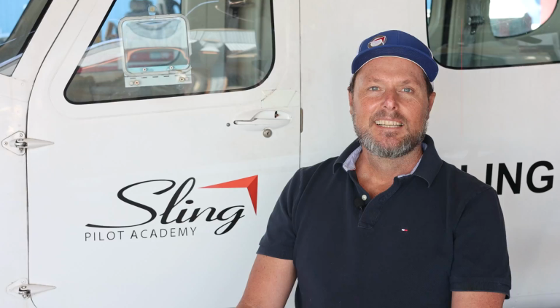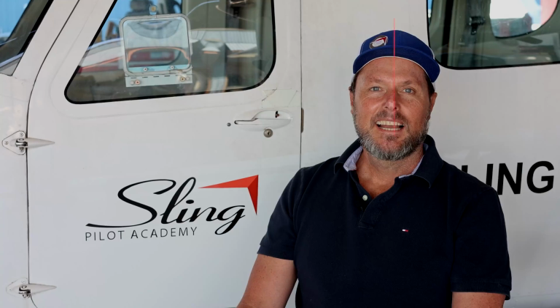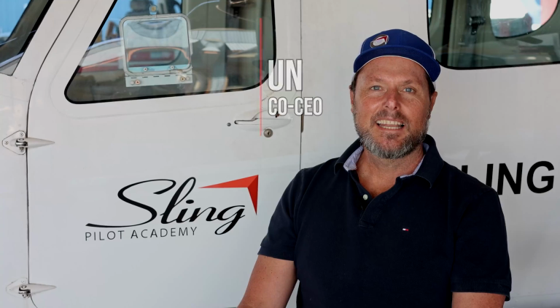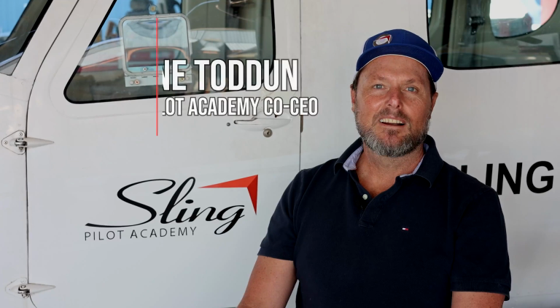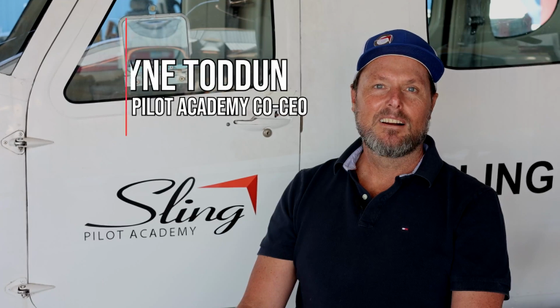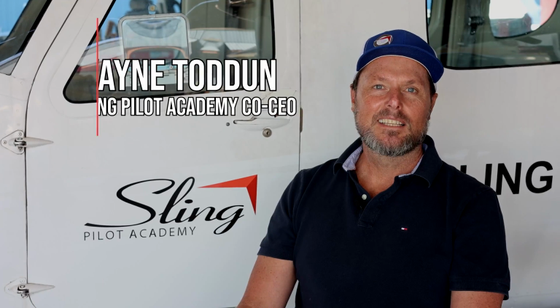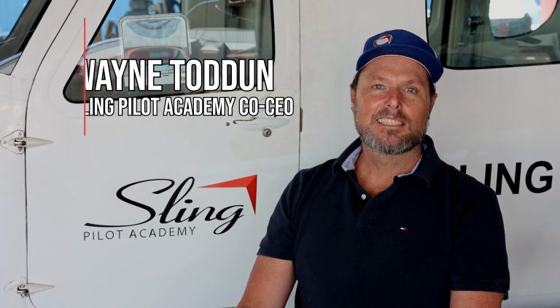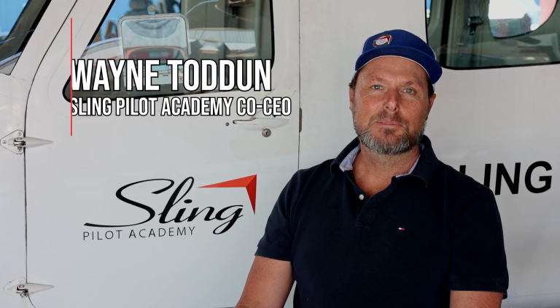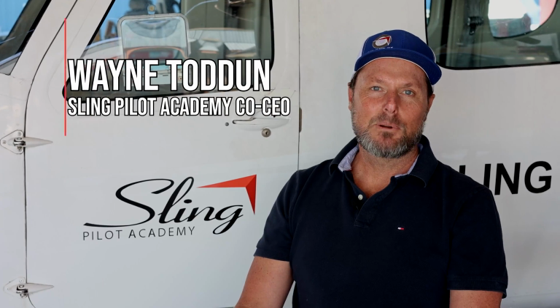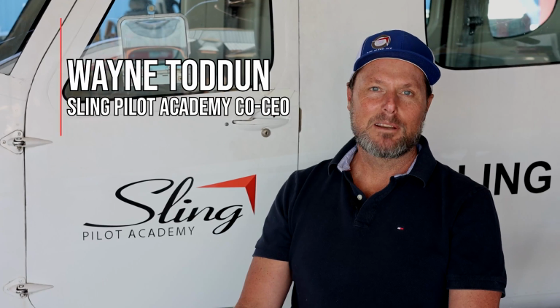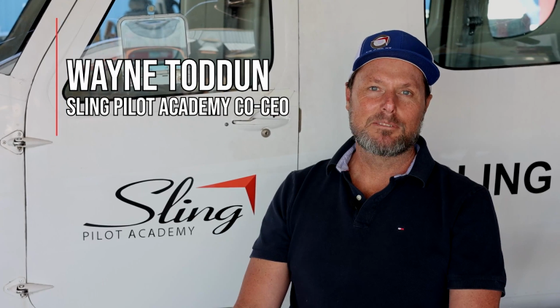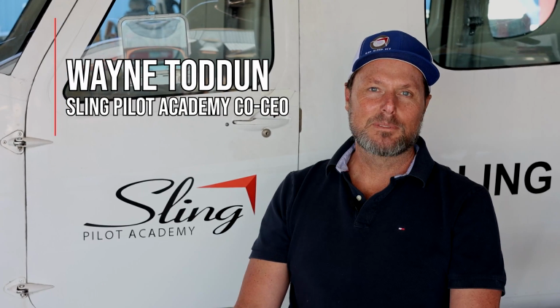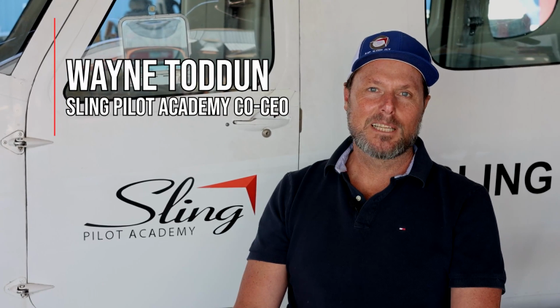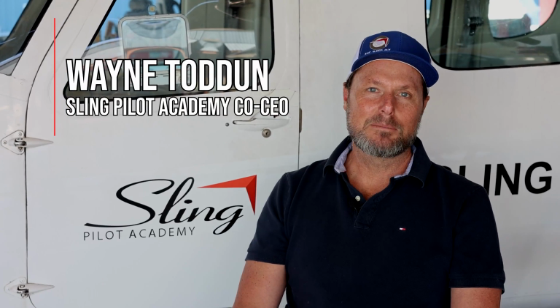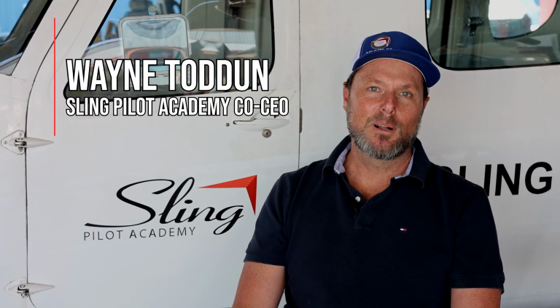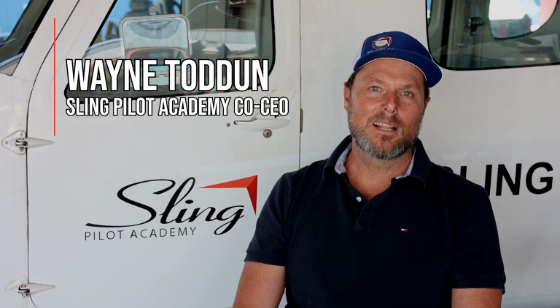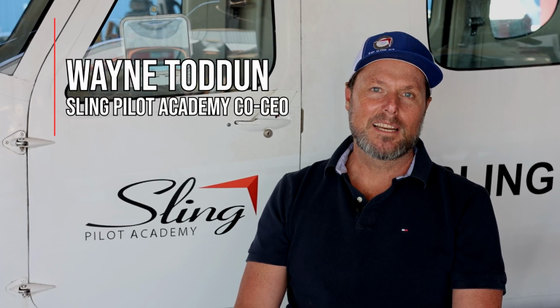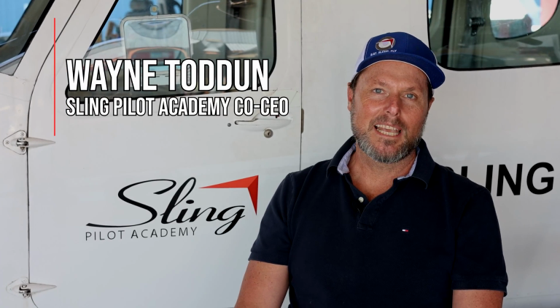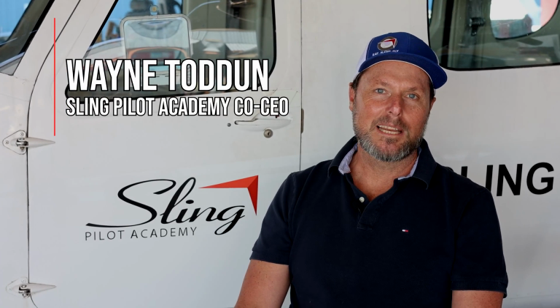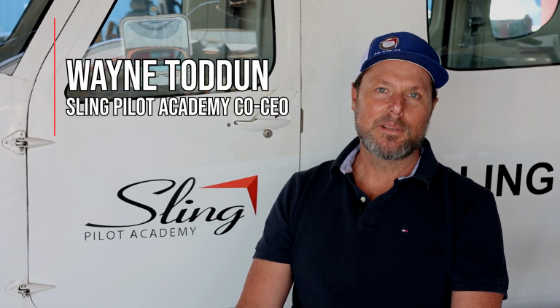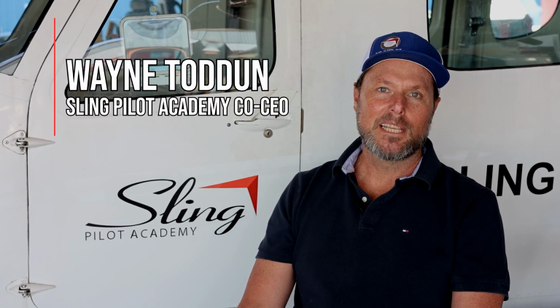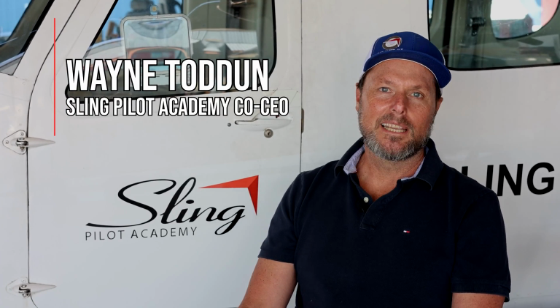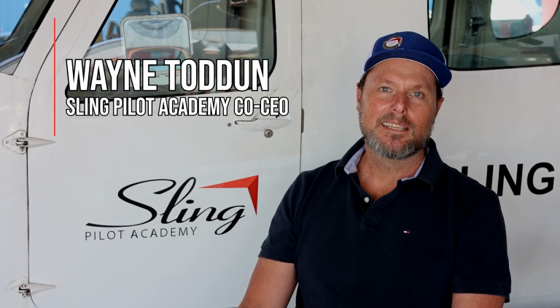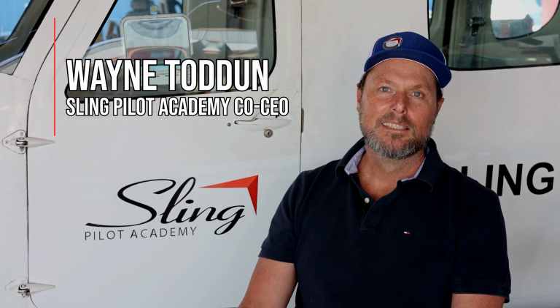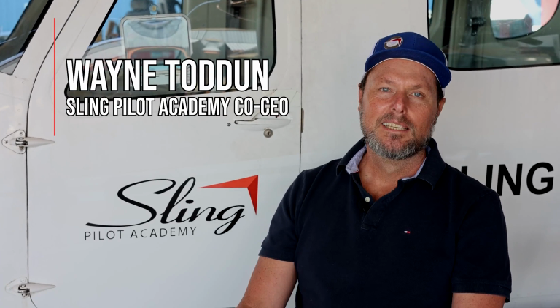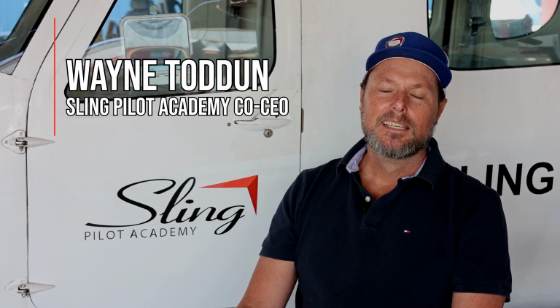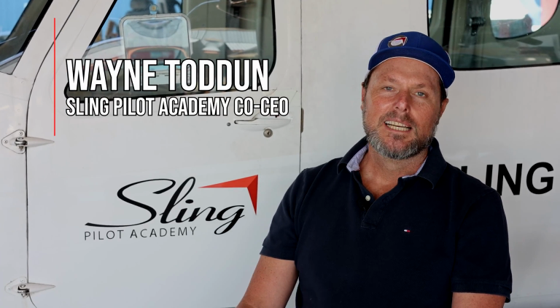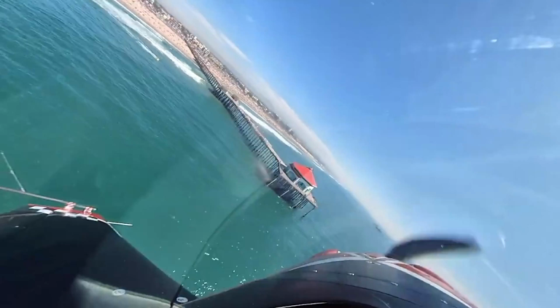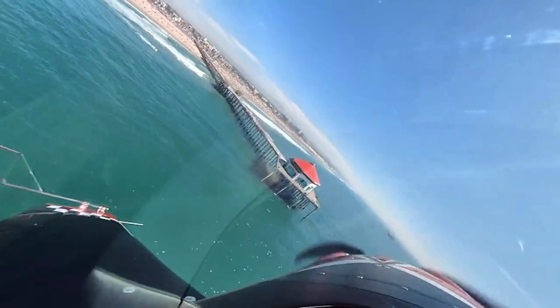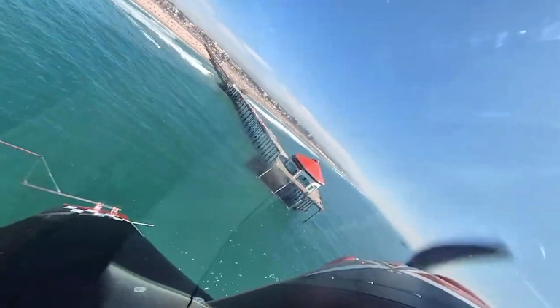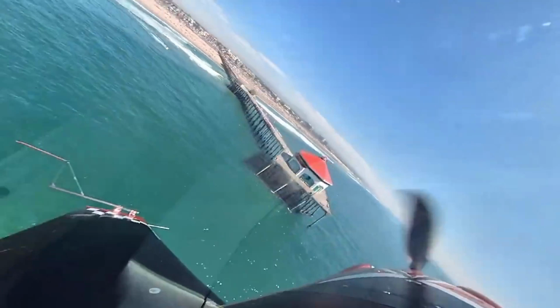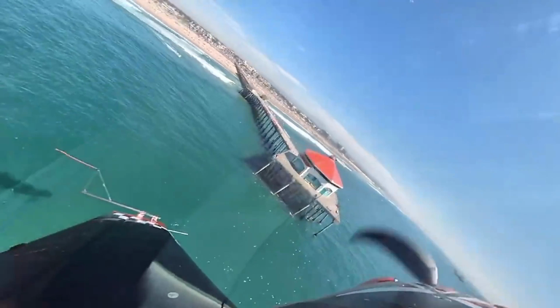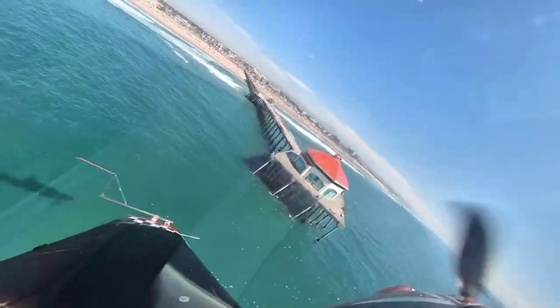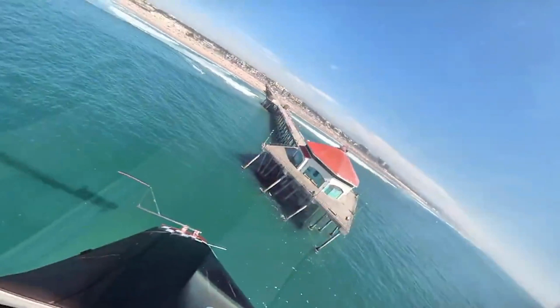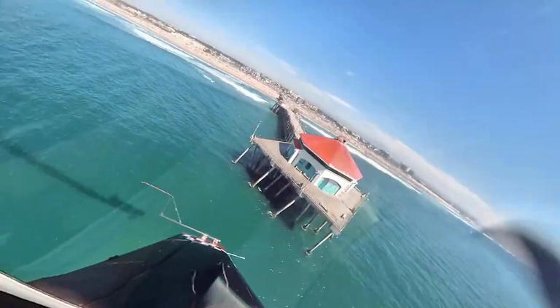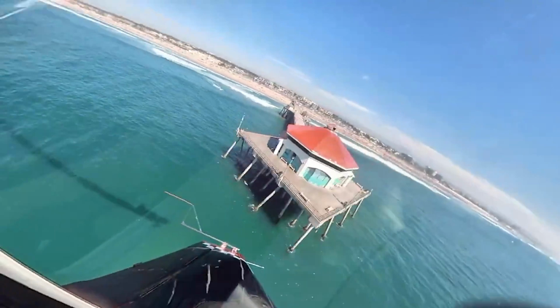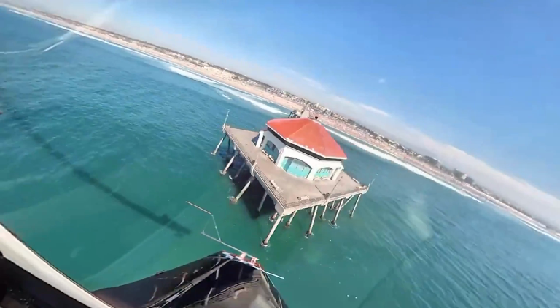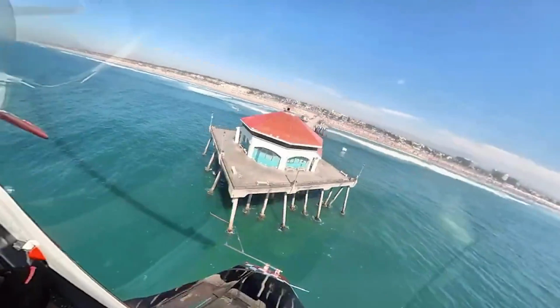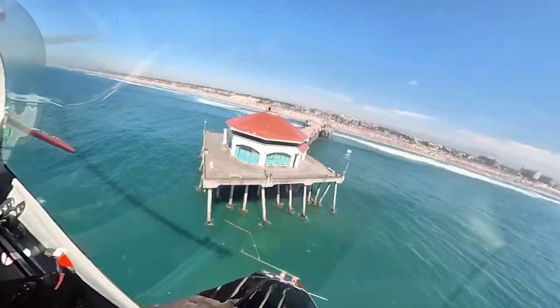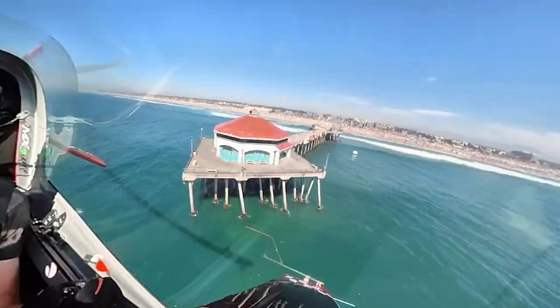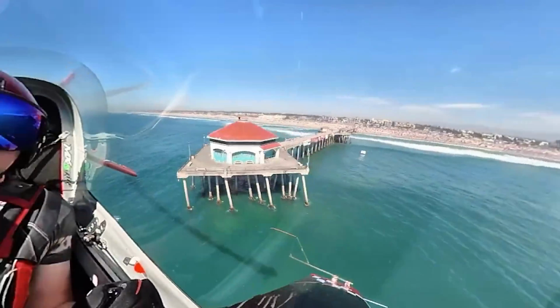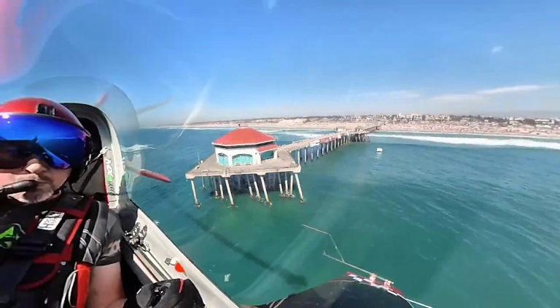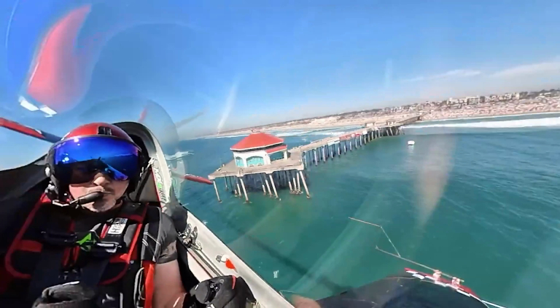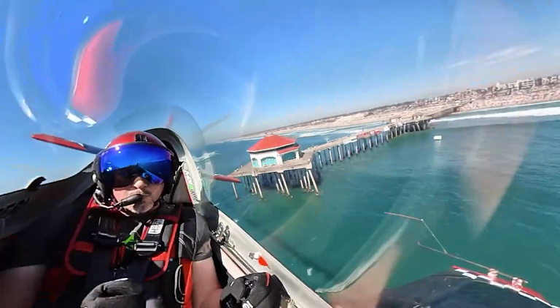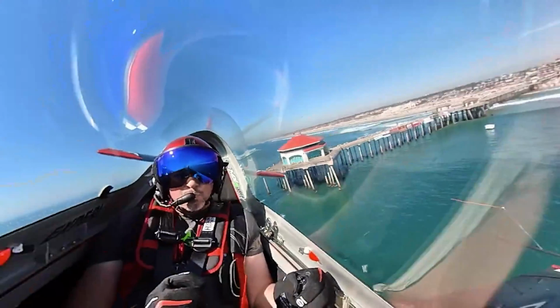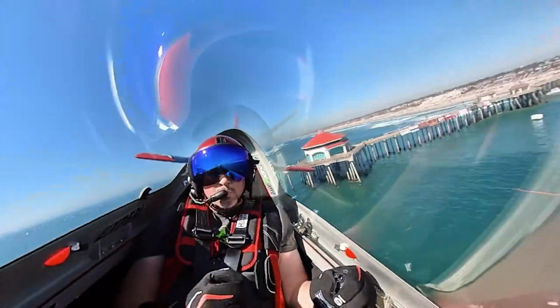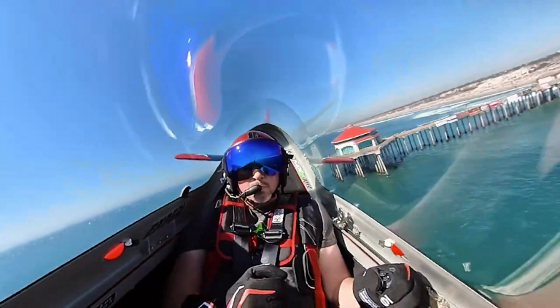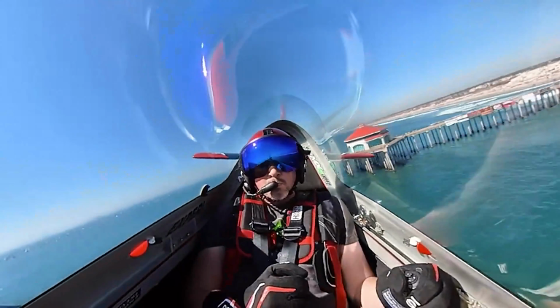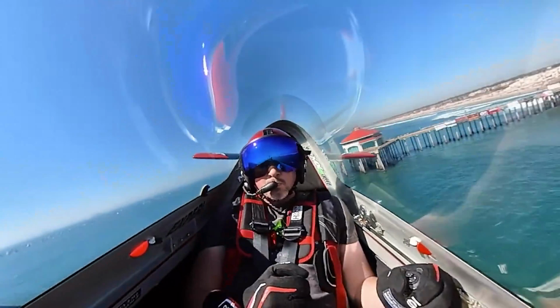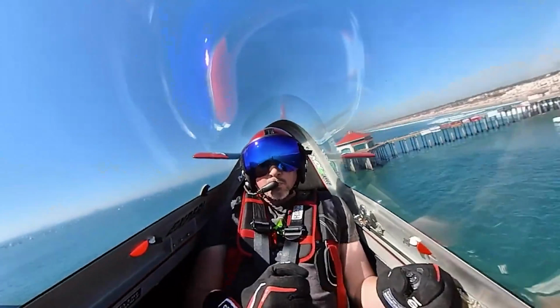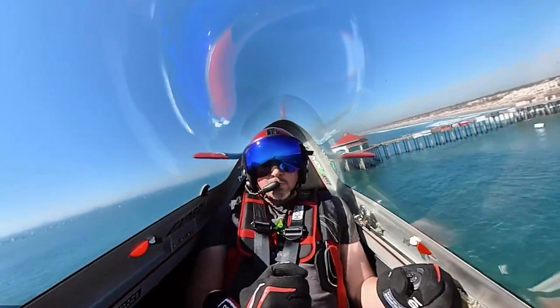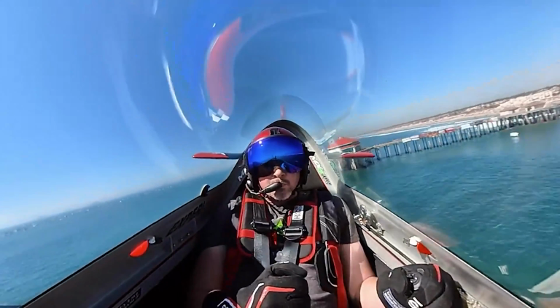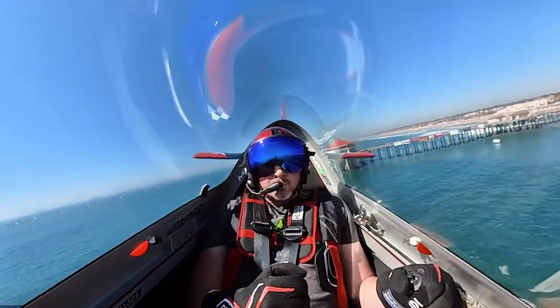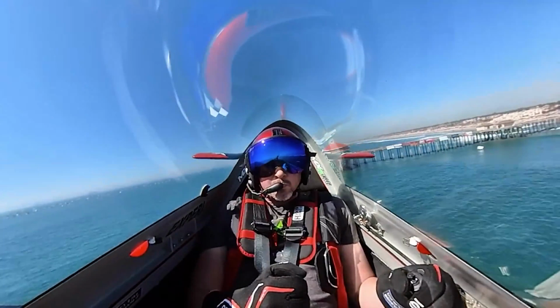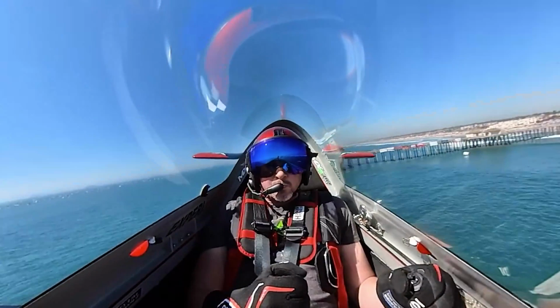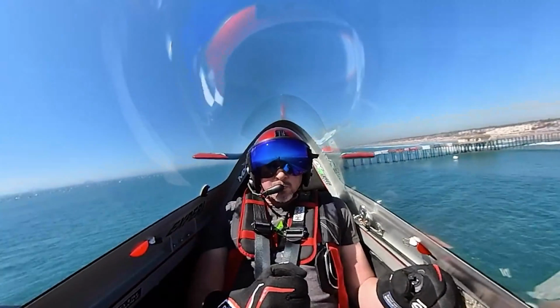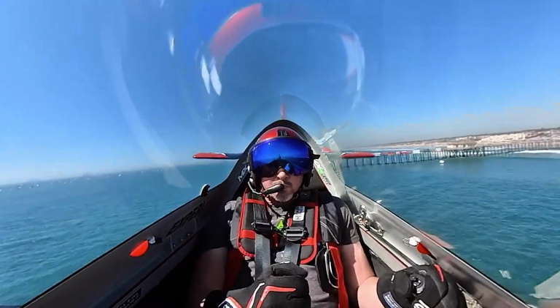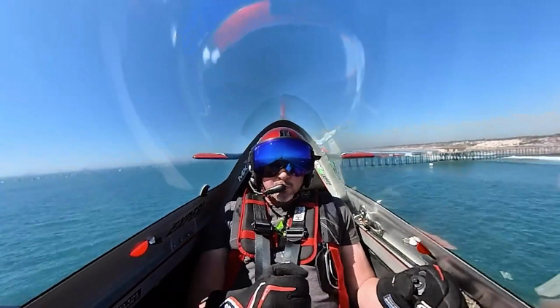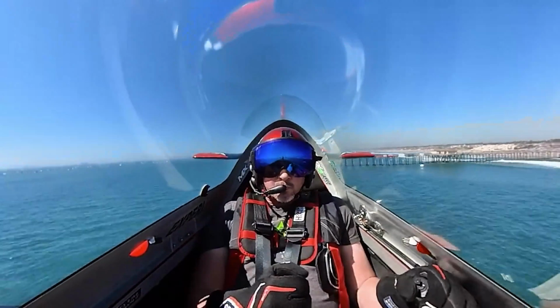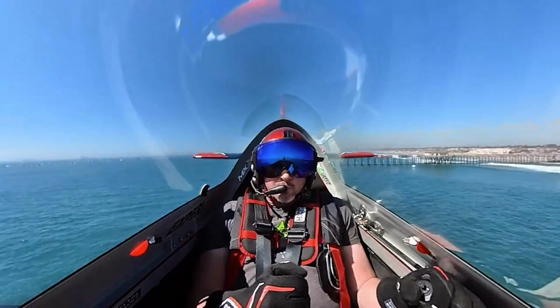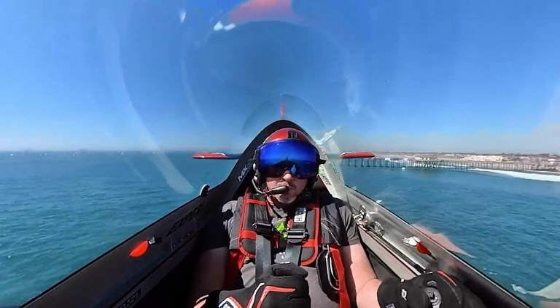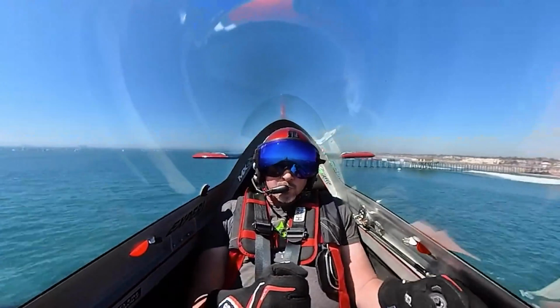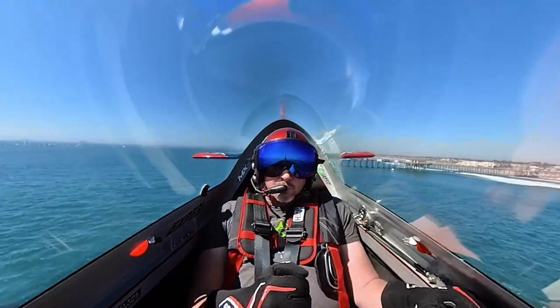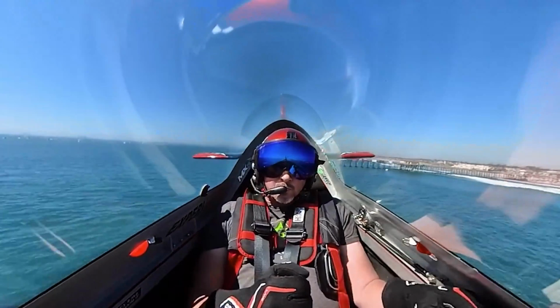Hey guys, it's Wayne from Sling Pilot Academy here. We're really excited to have Rob Holland with us right now, US Aerobatic Champion.